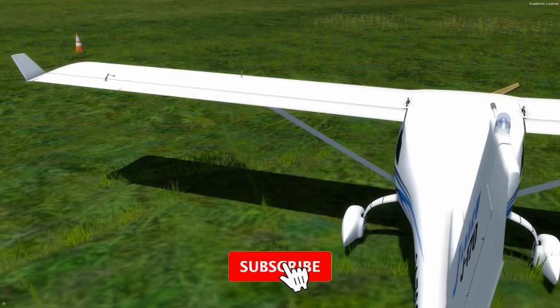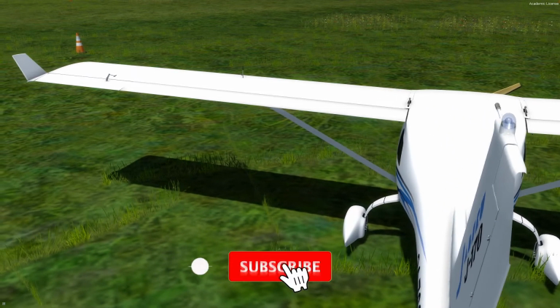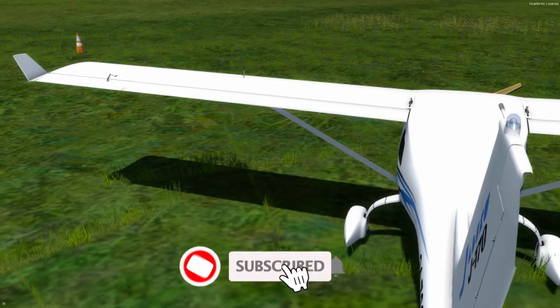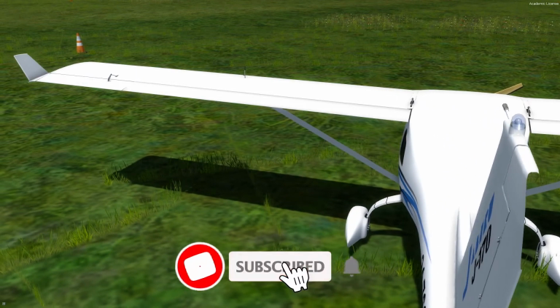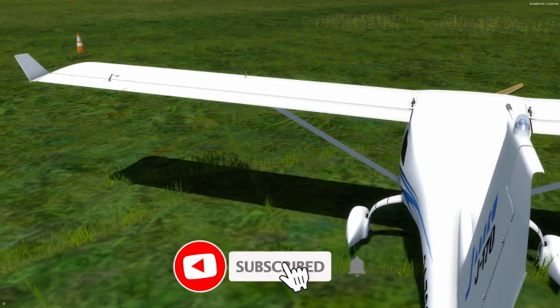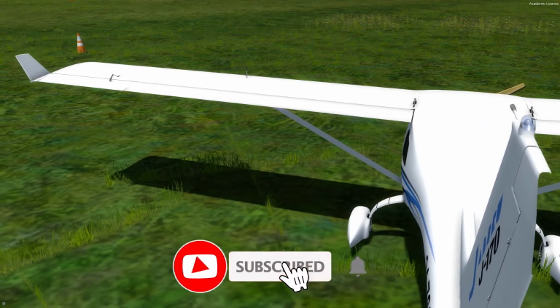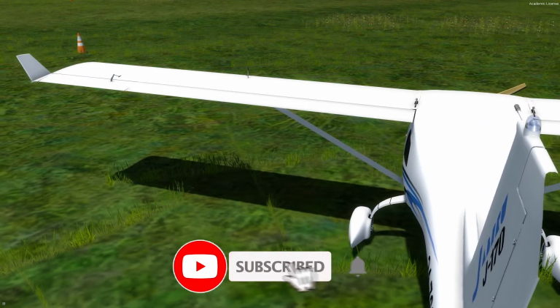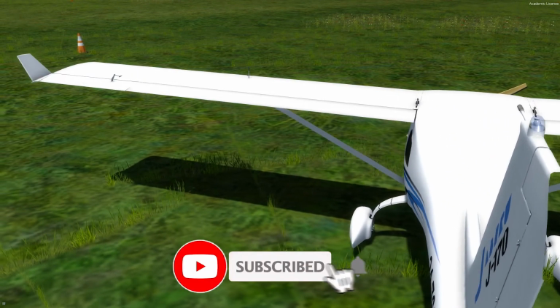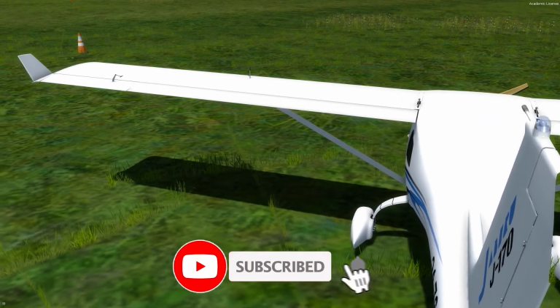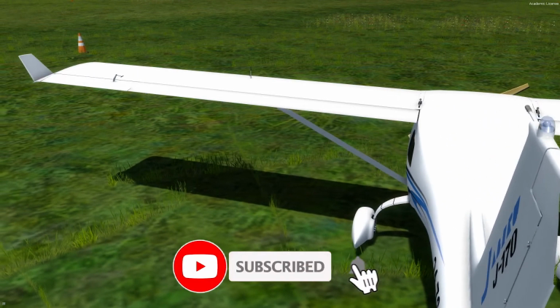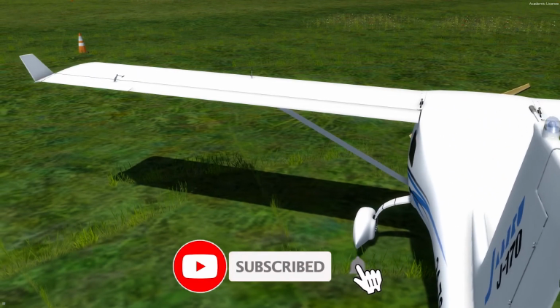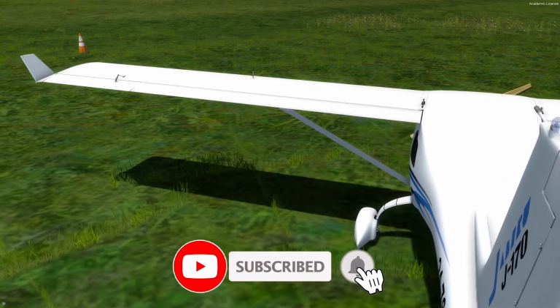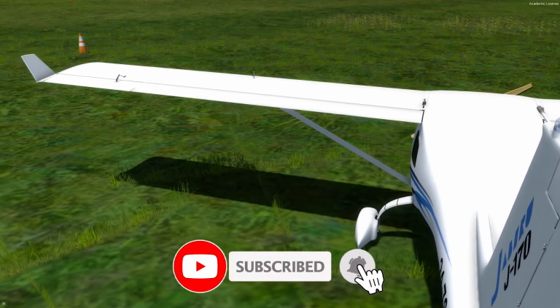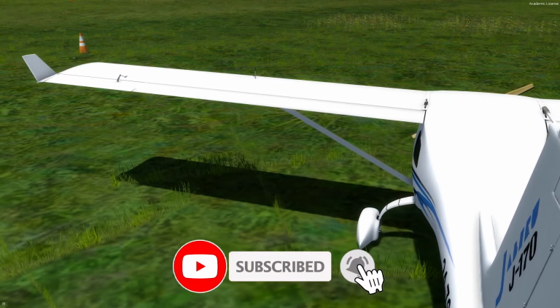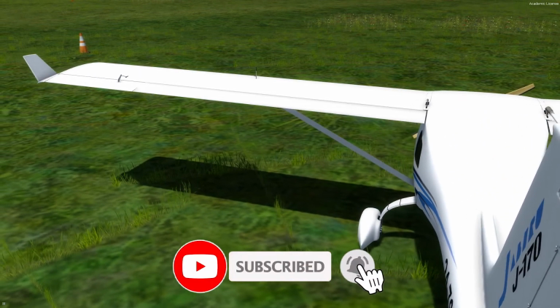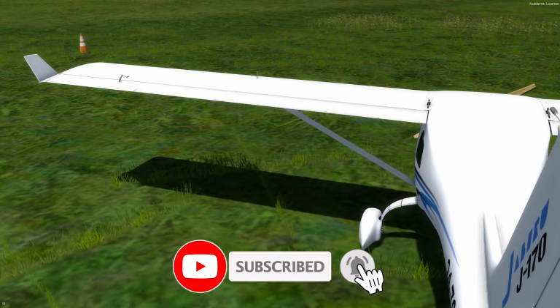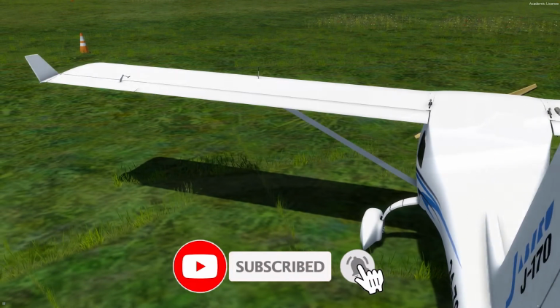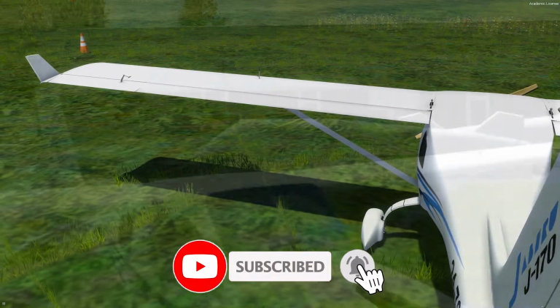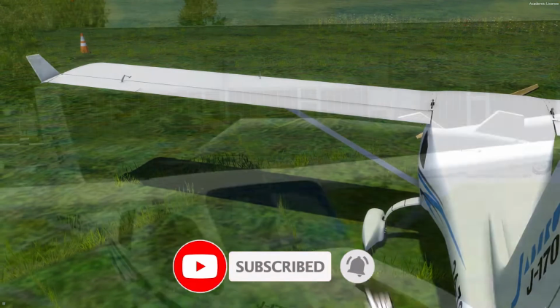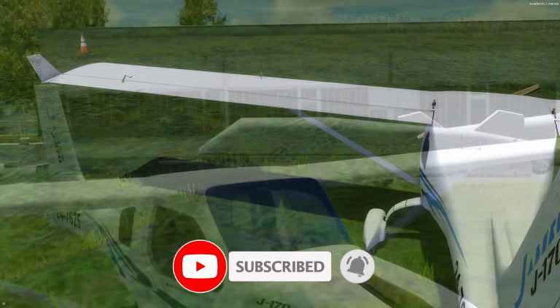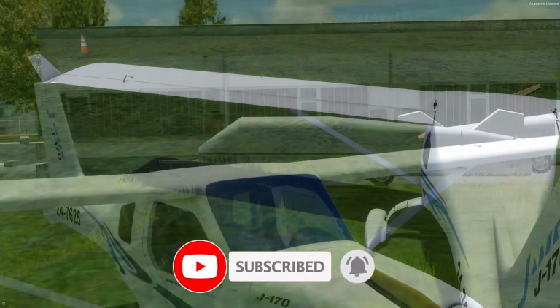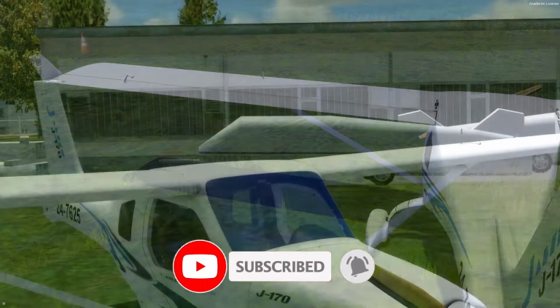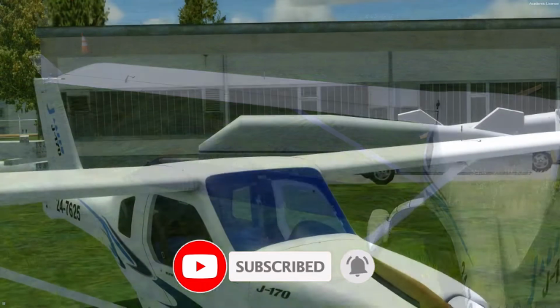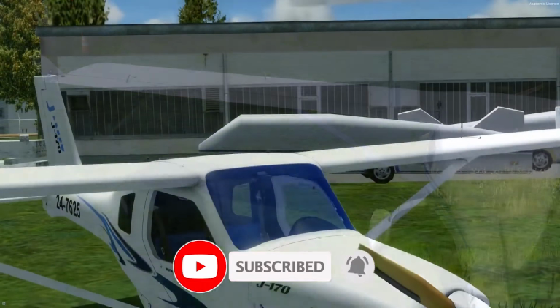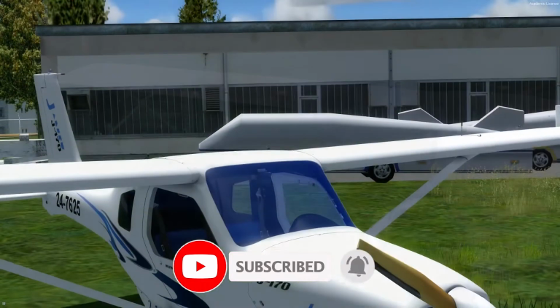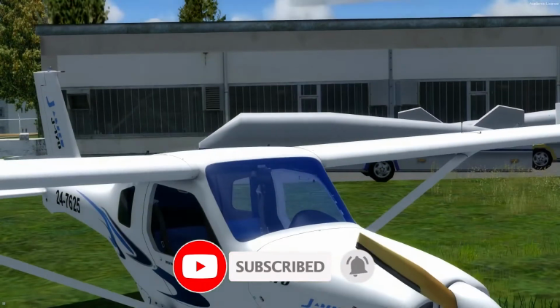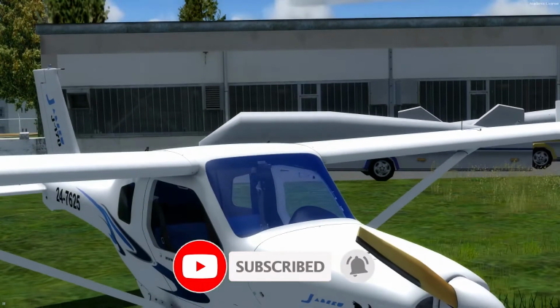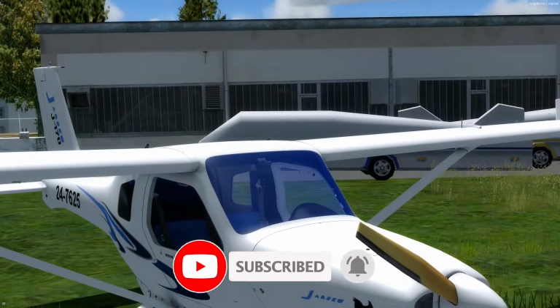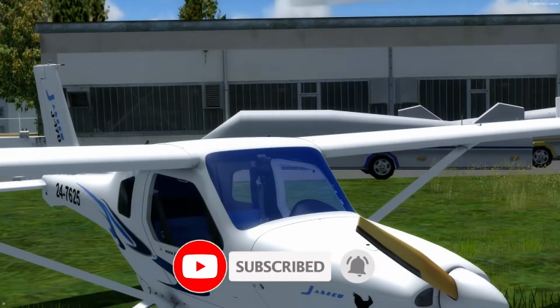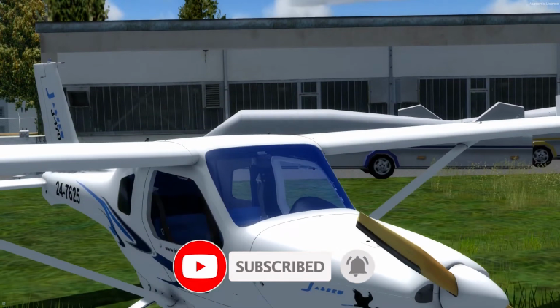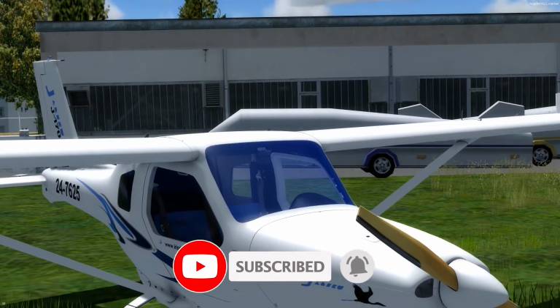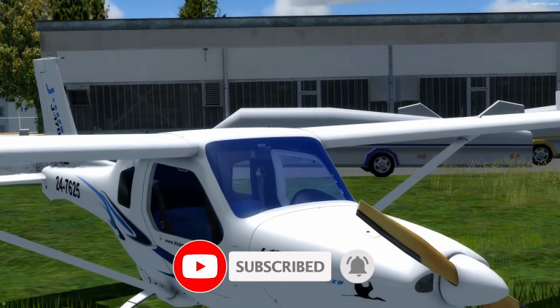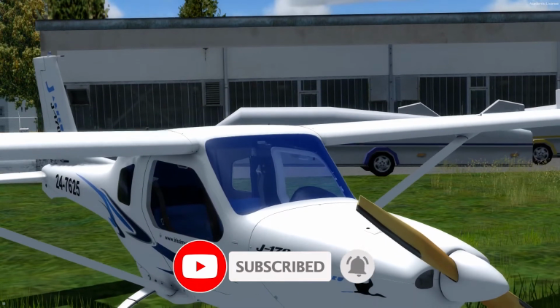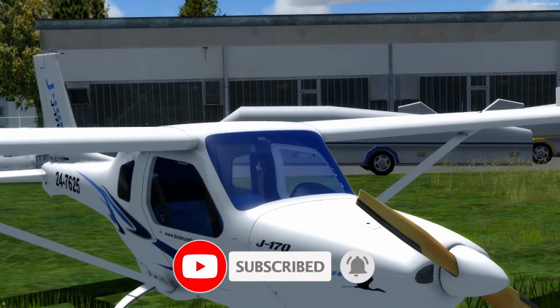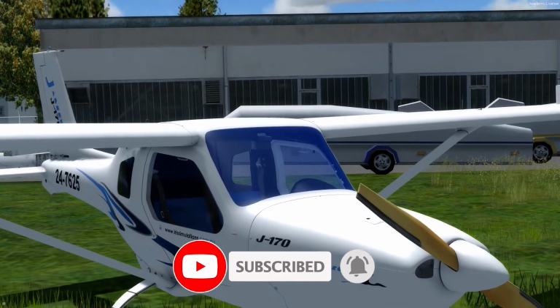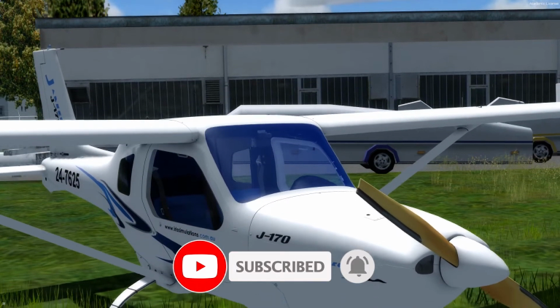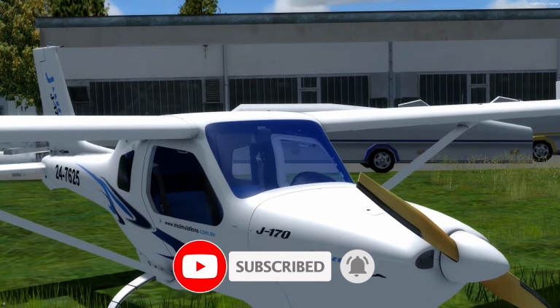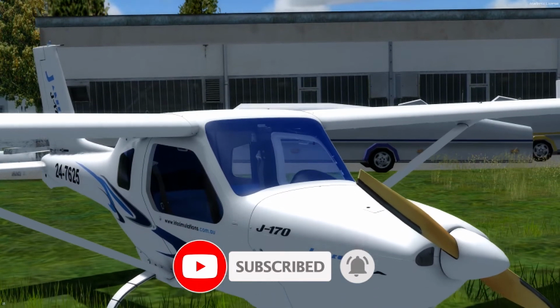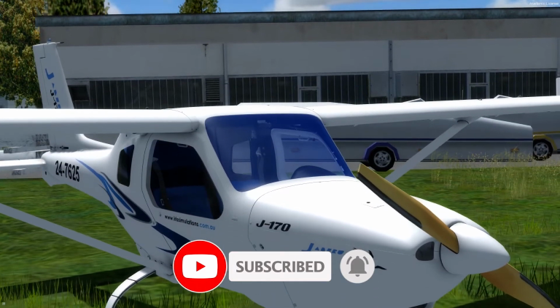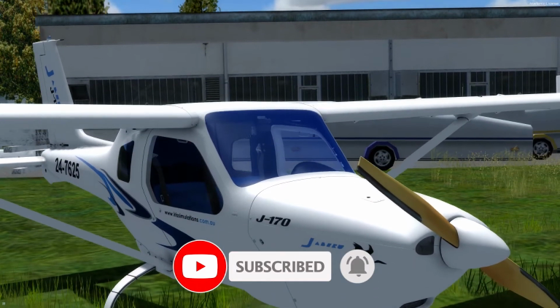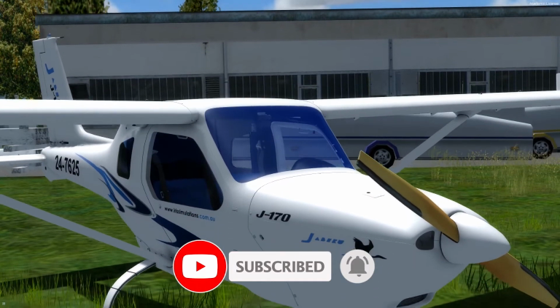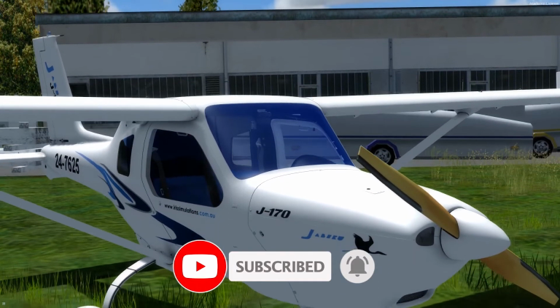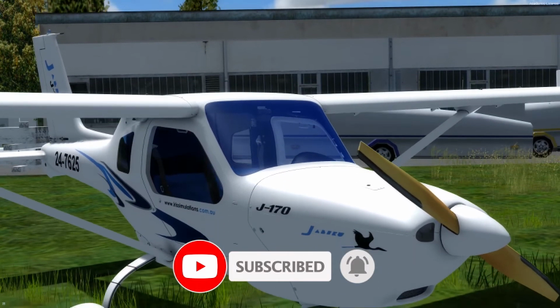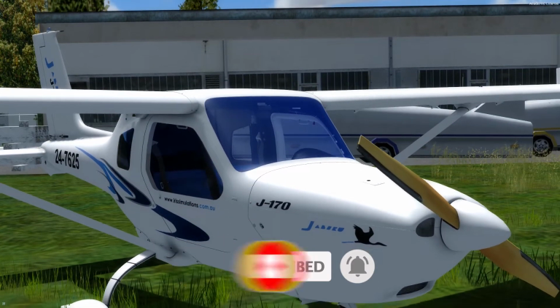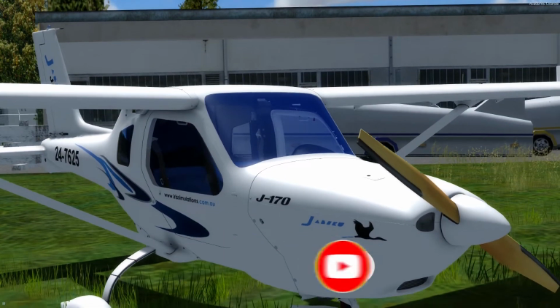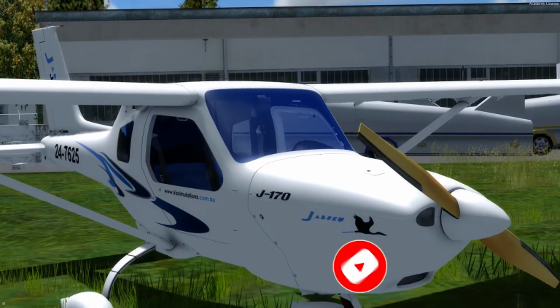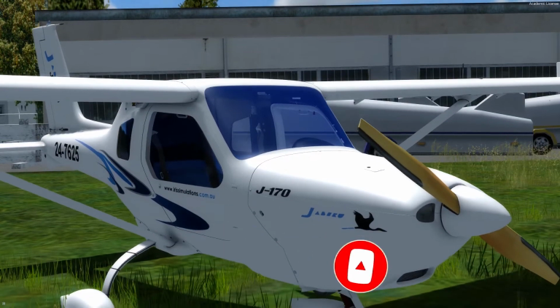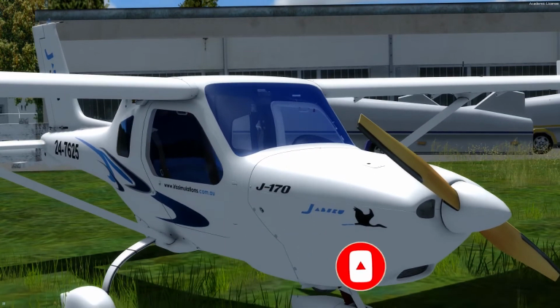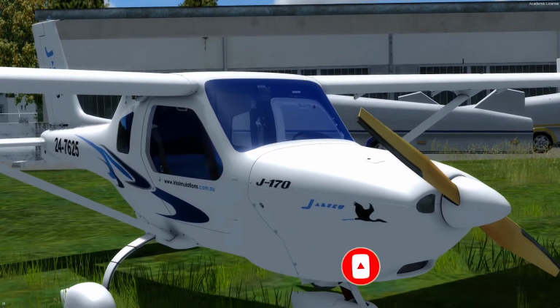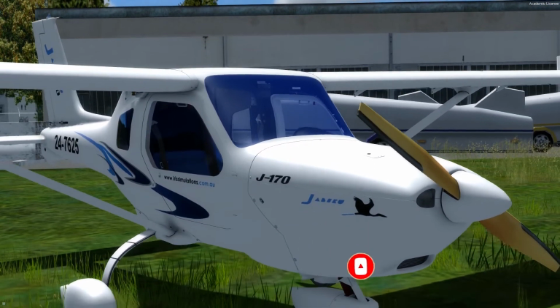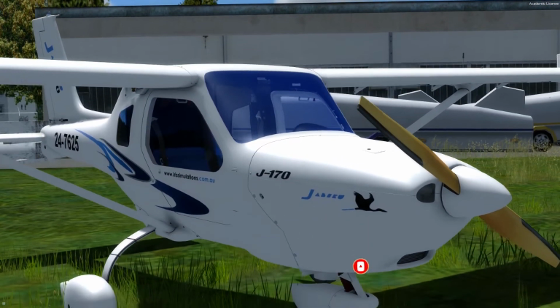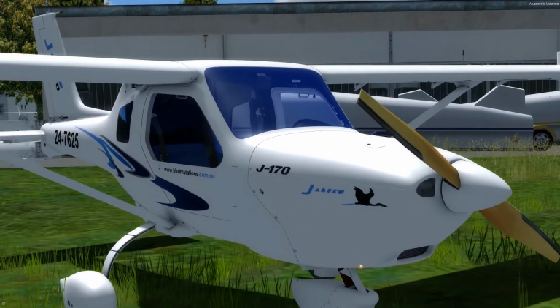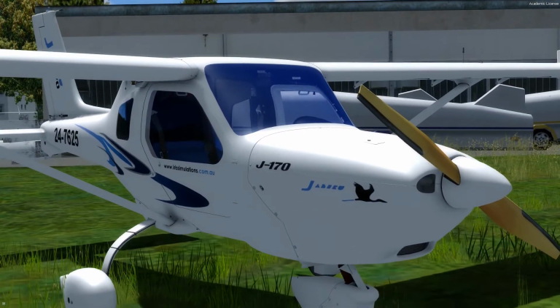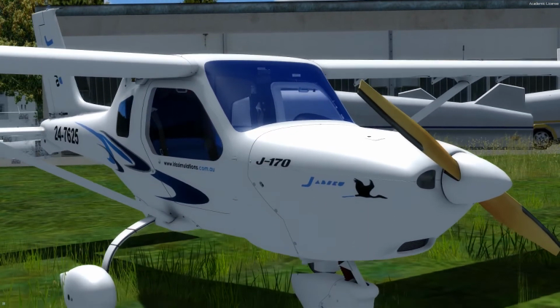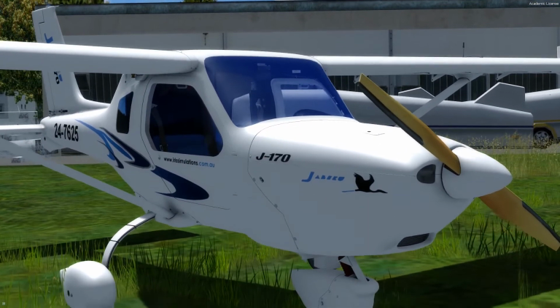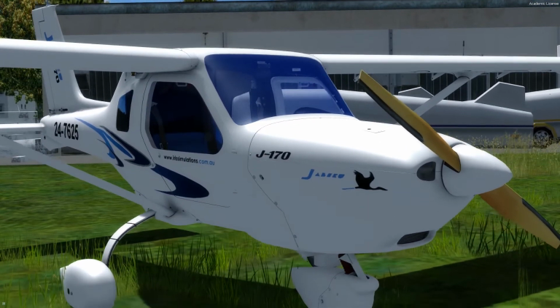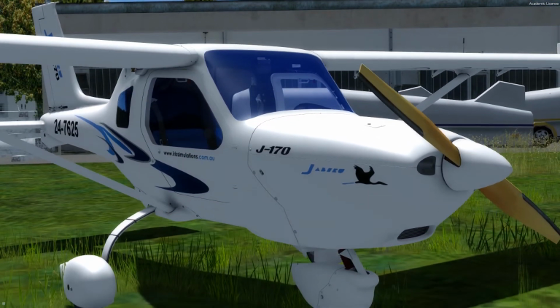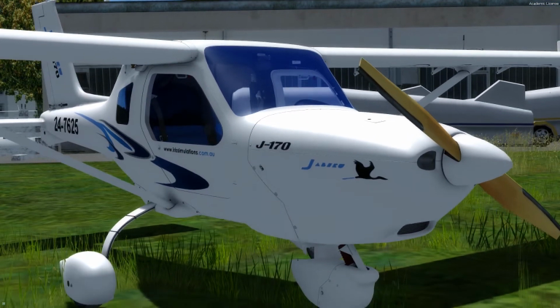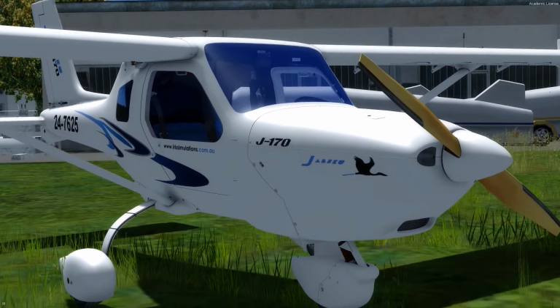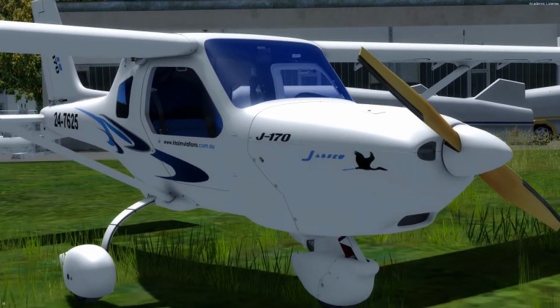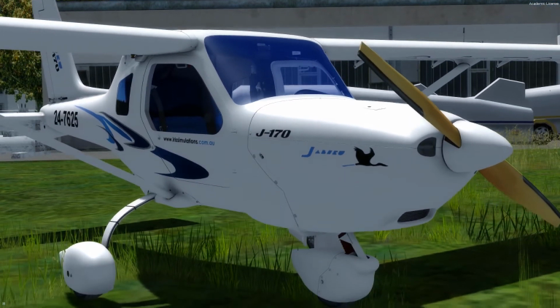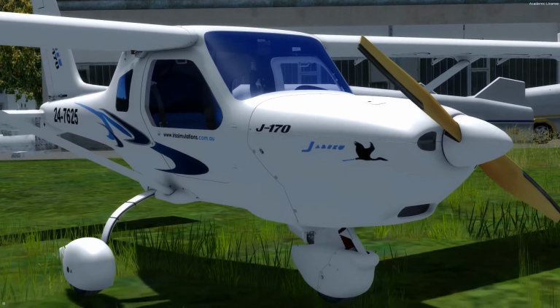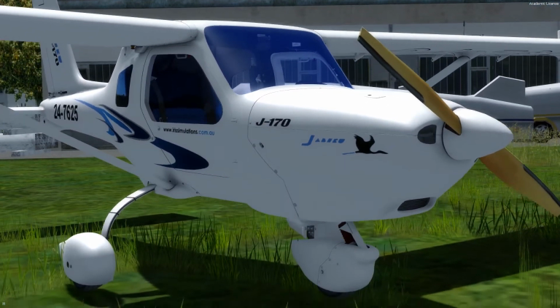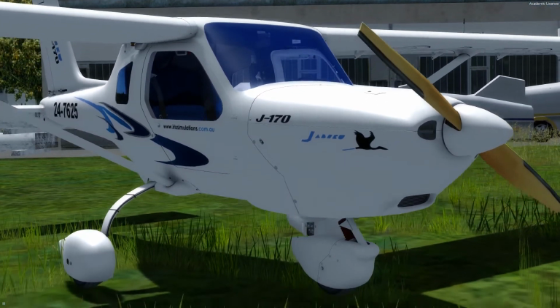At this point make sure you subscribe and you will be notified when I will start flying this airplane on the tour, and now we can start with the review.